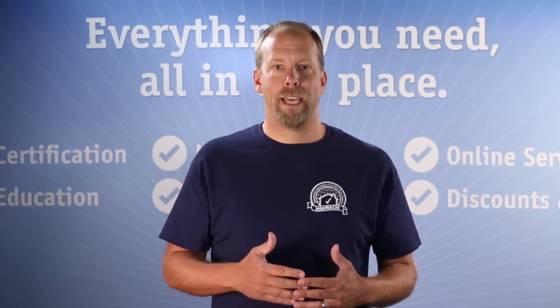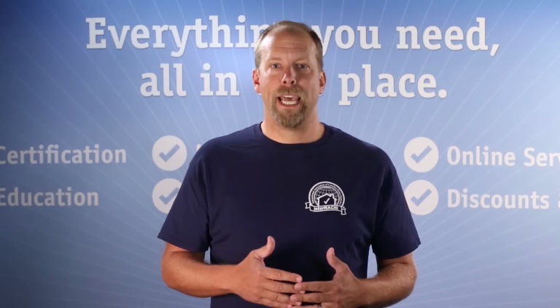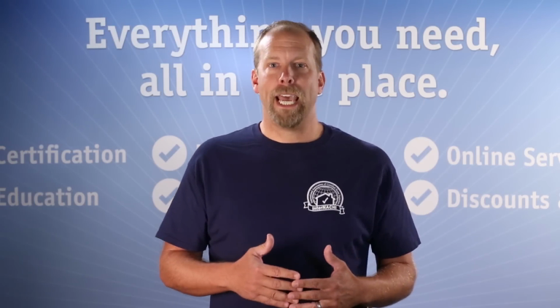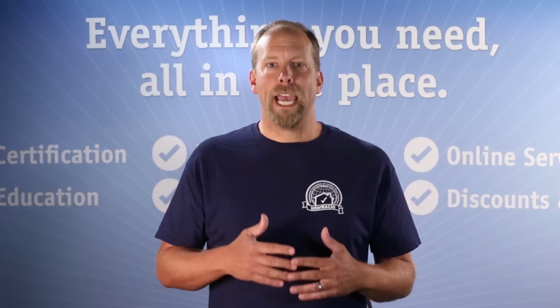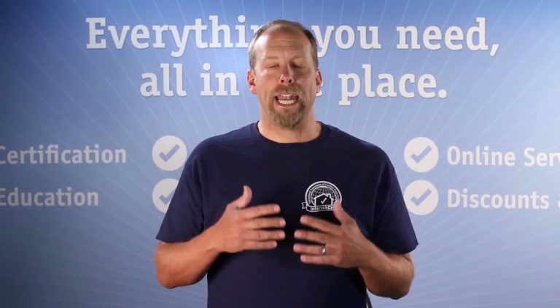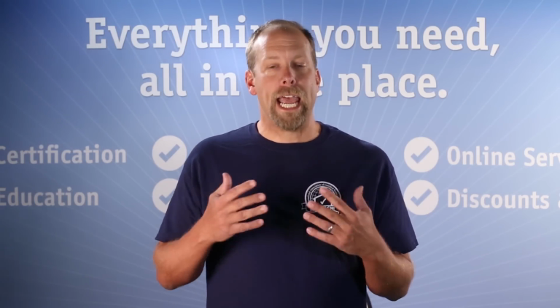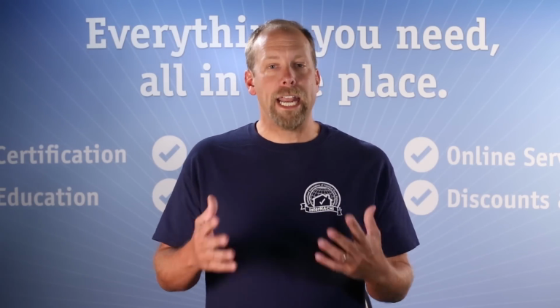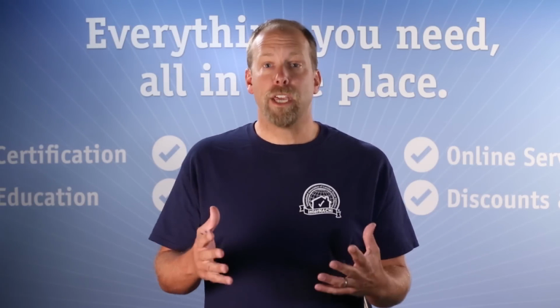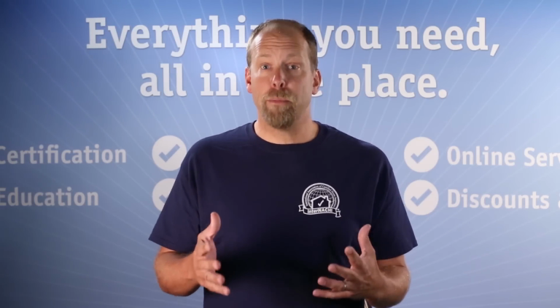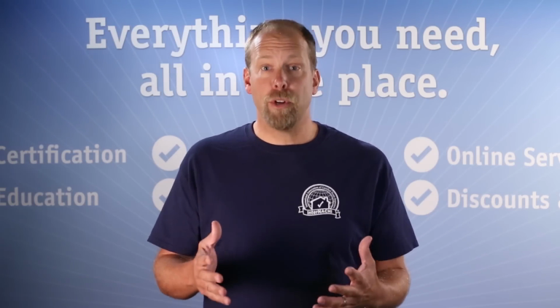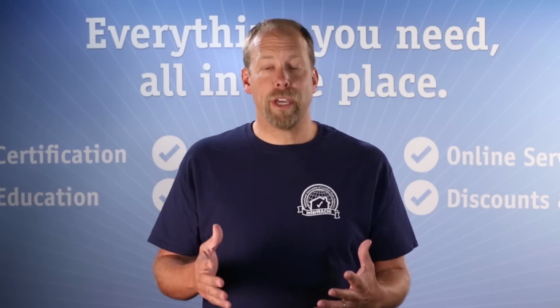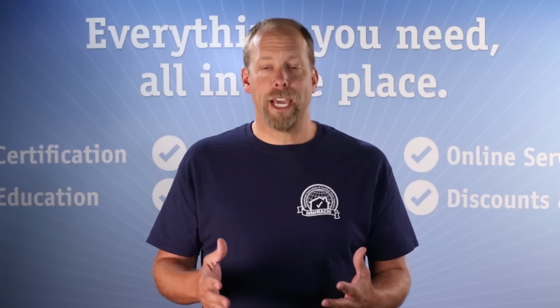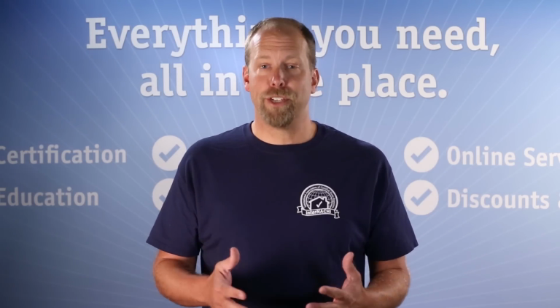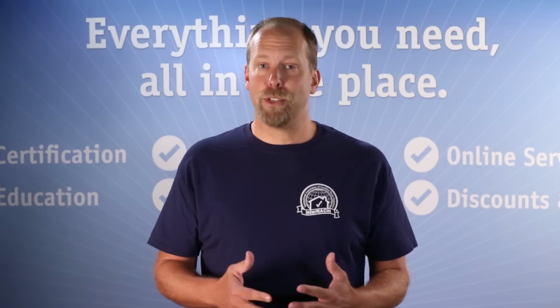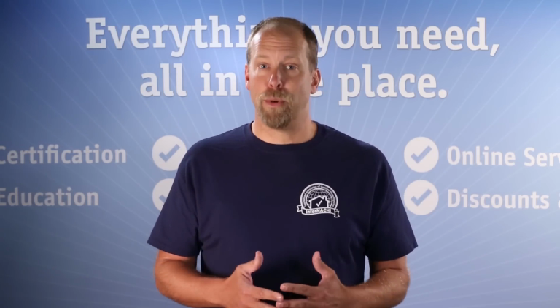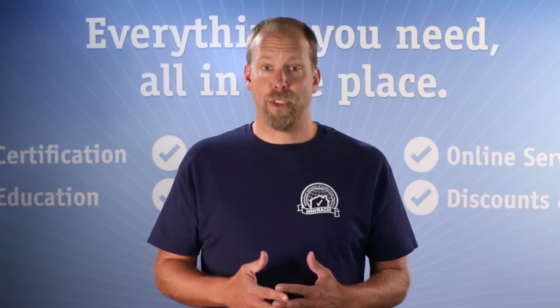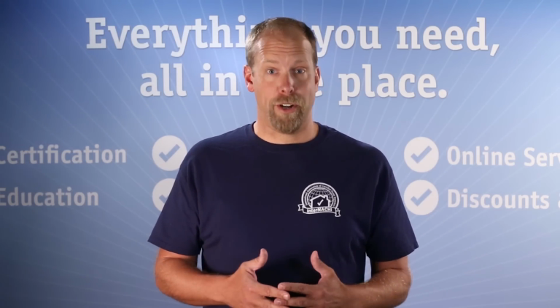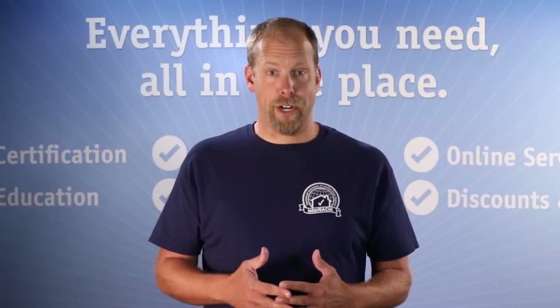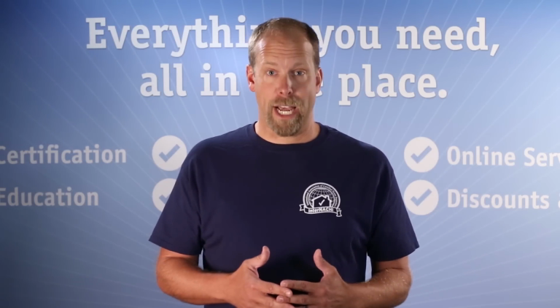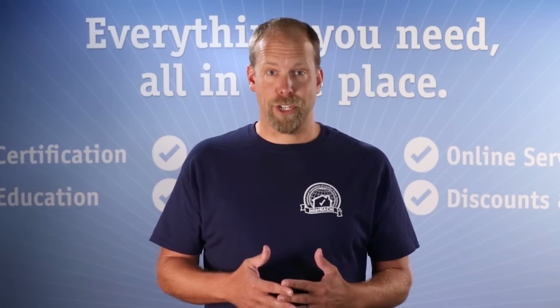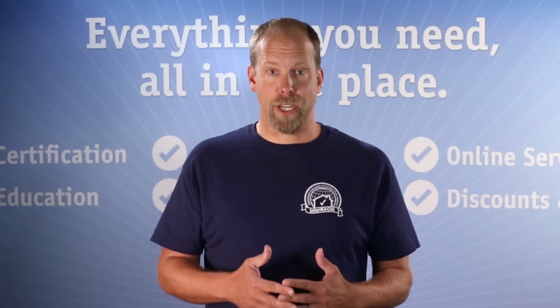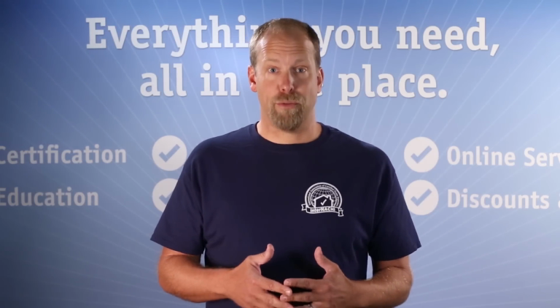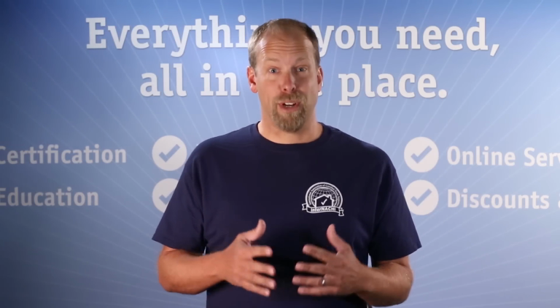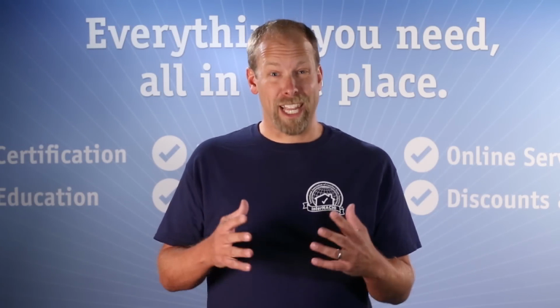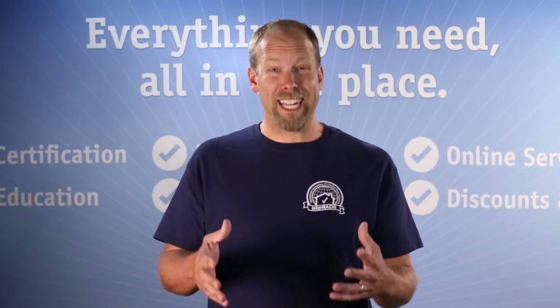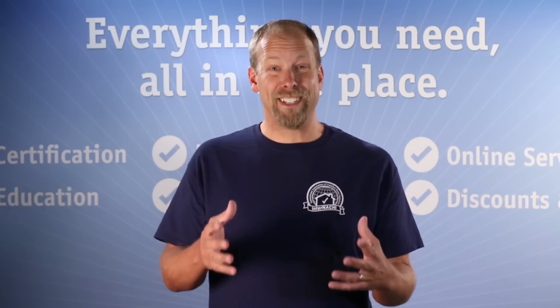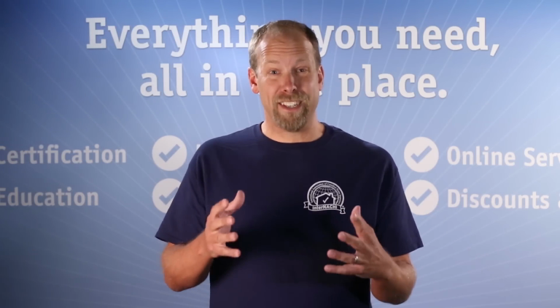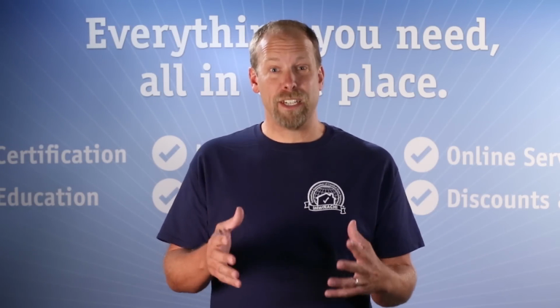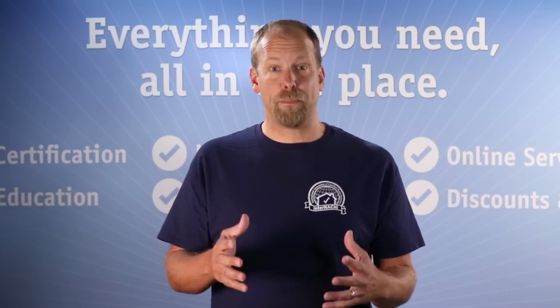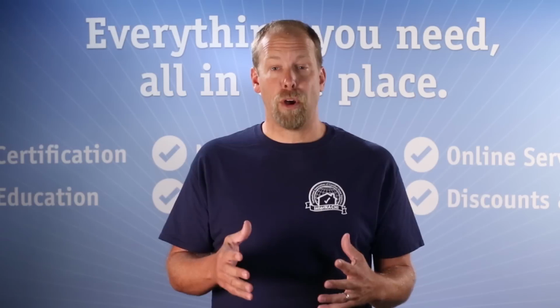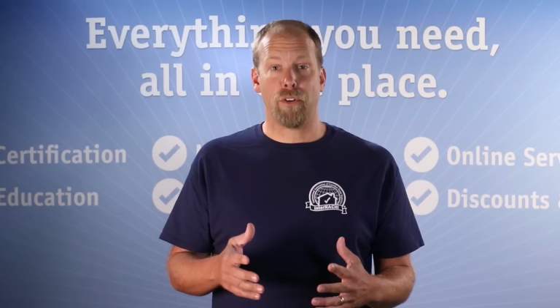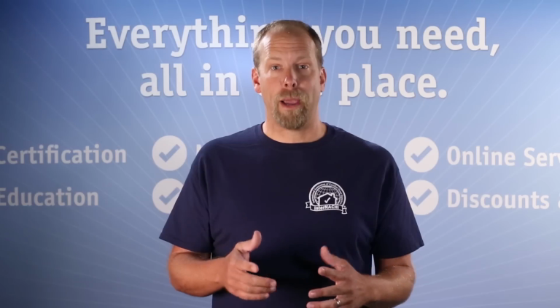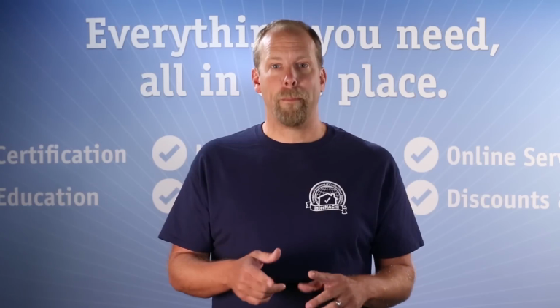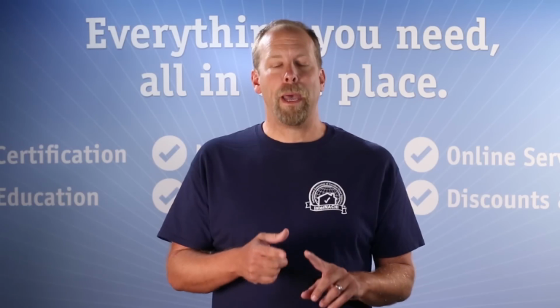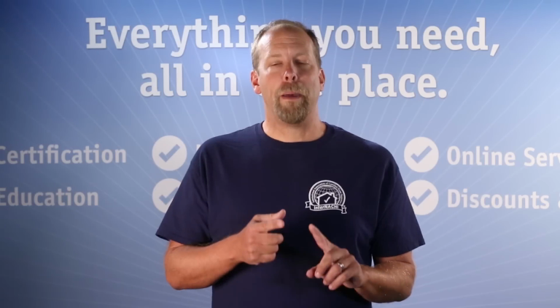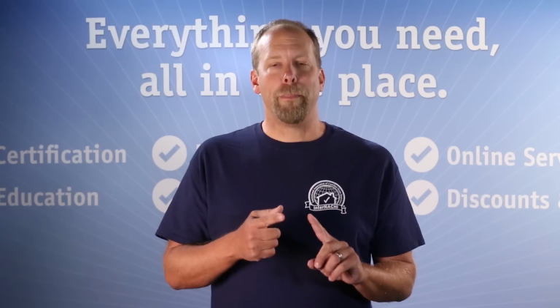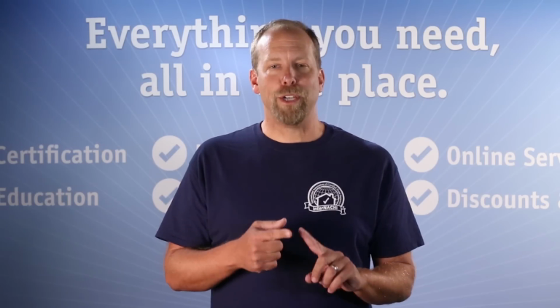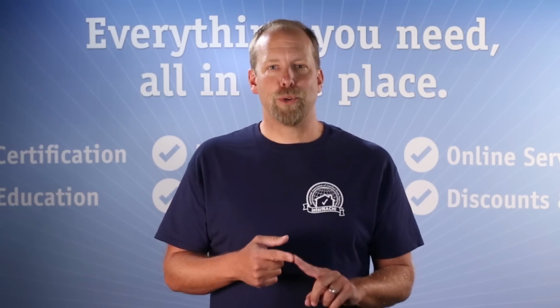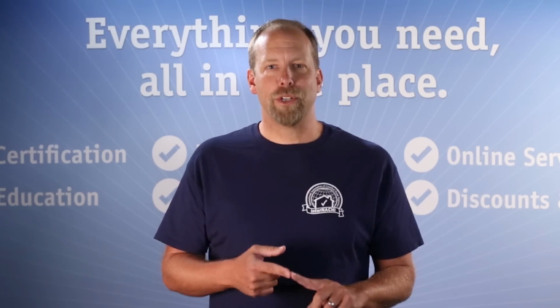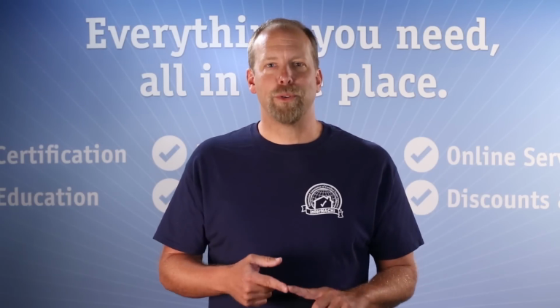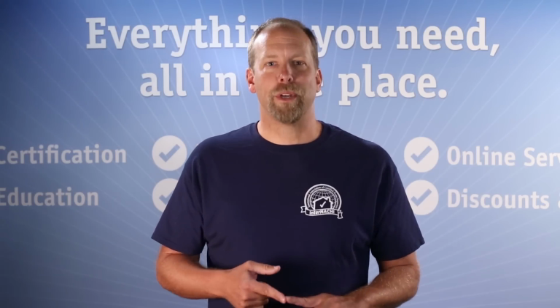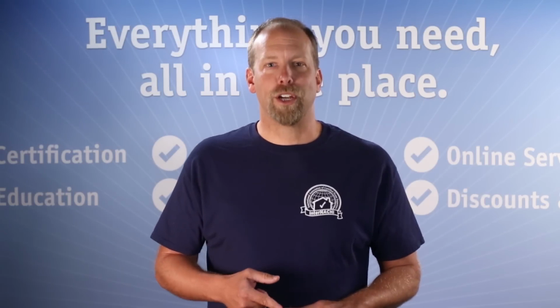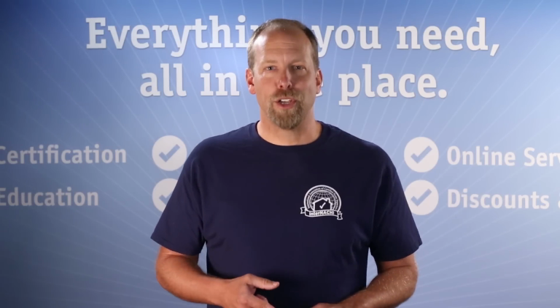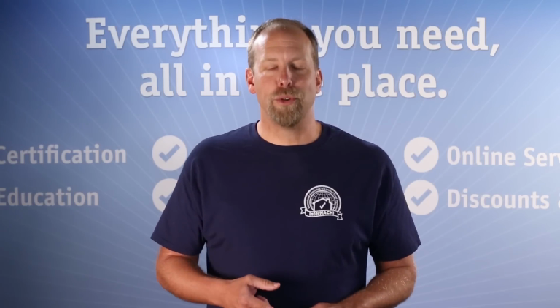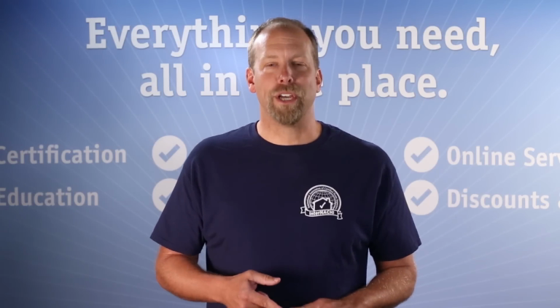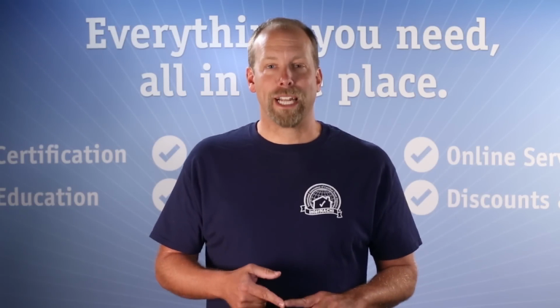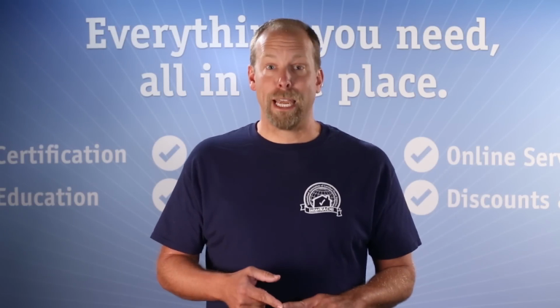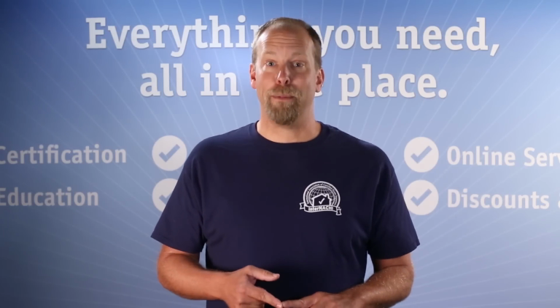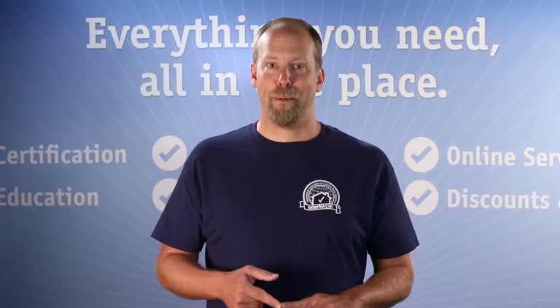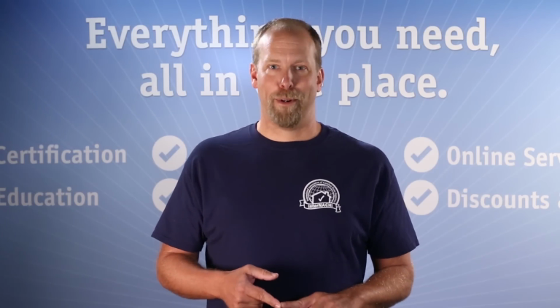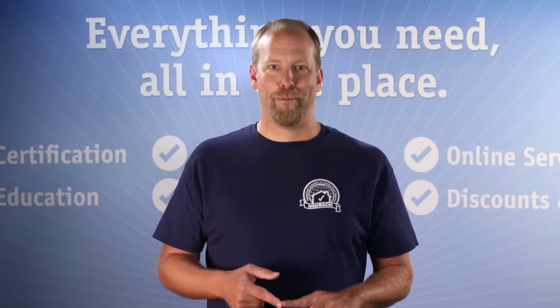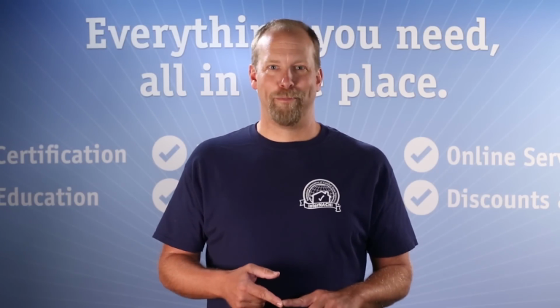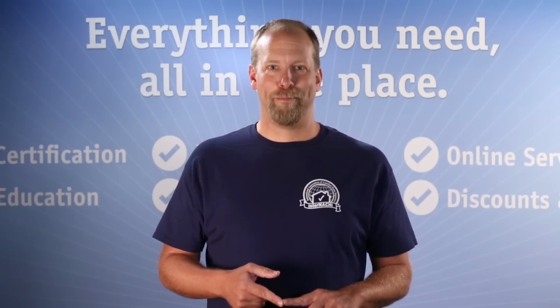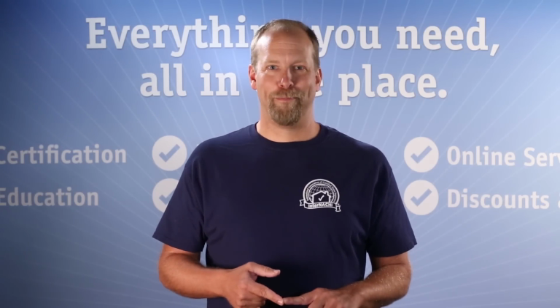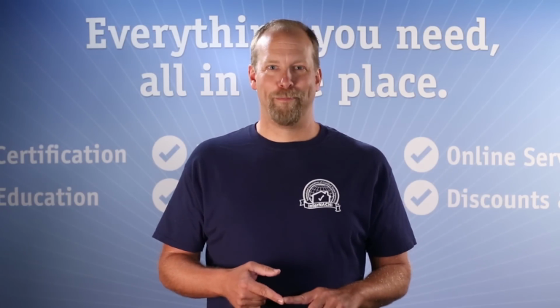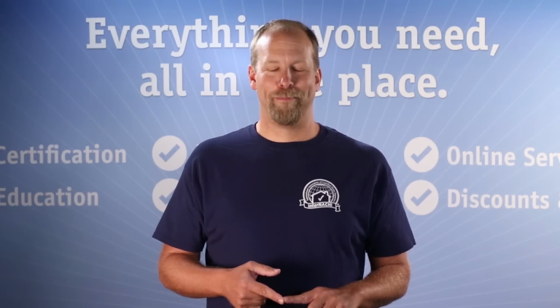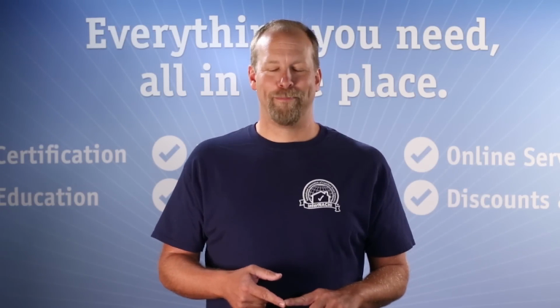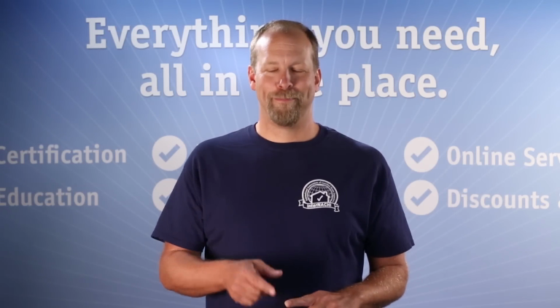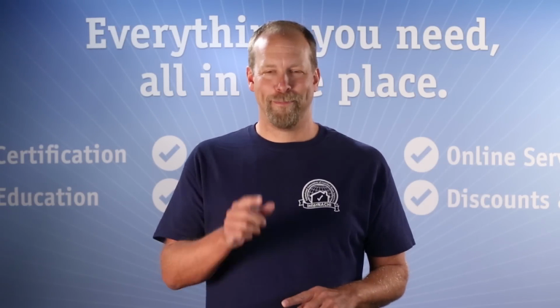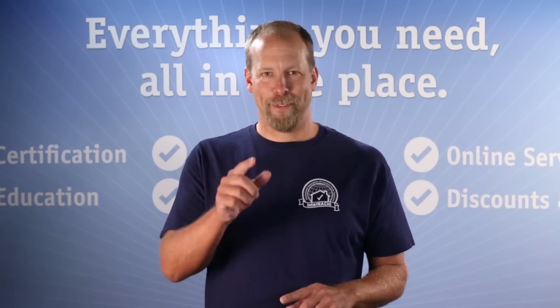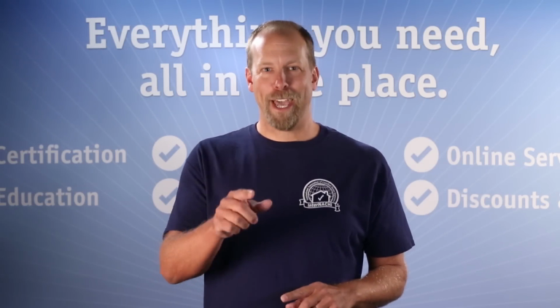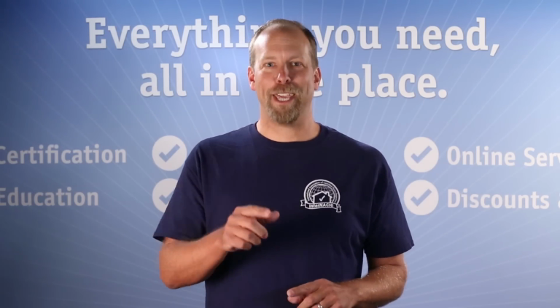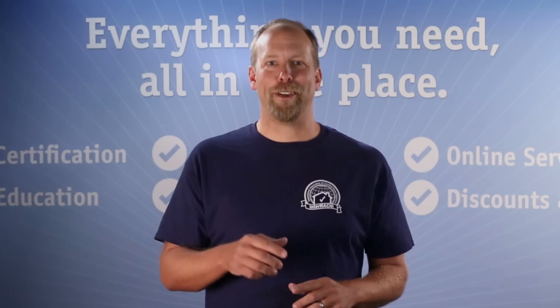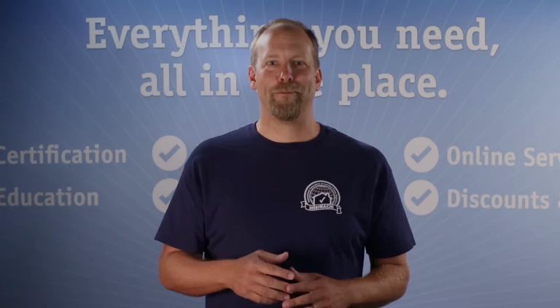In any communications with InterNACHI related to this program, be sure to include the claim number. Thank you.